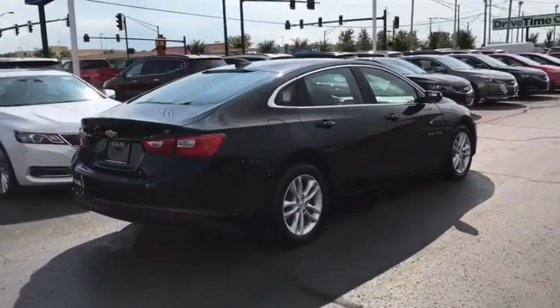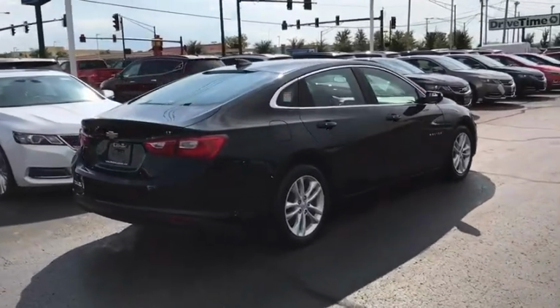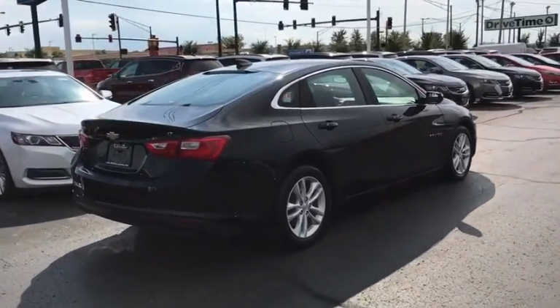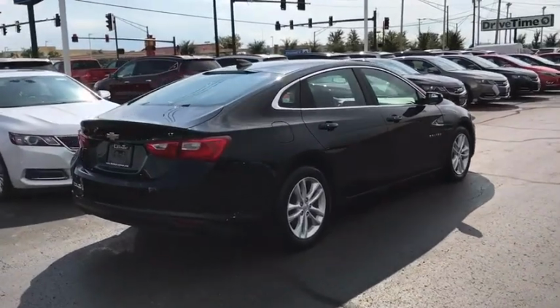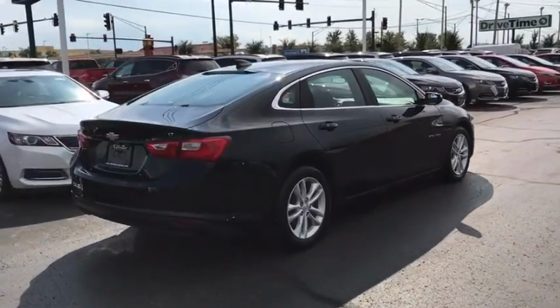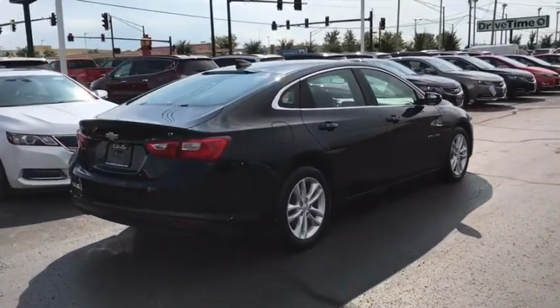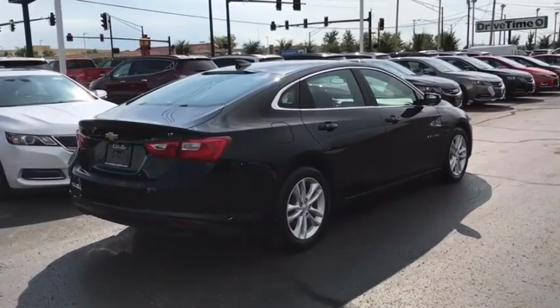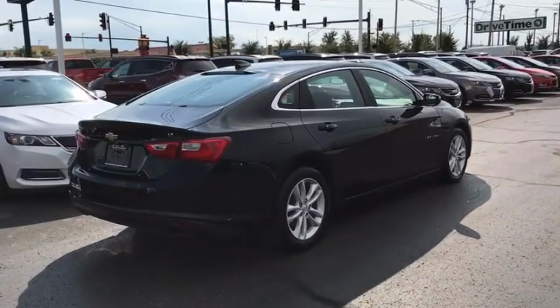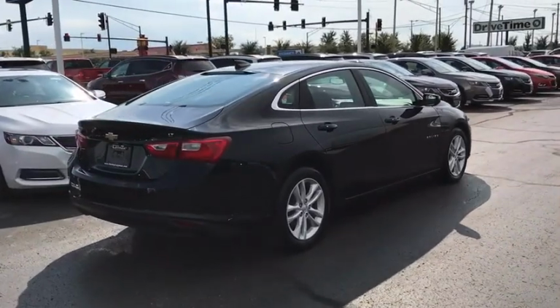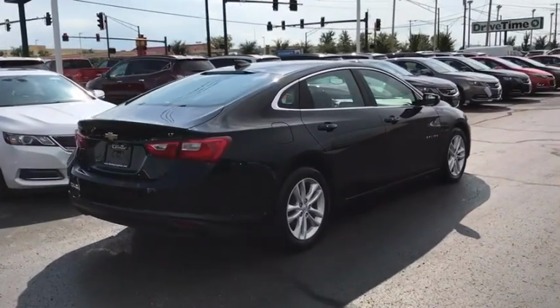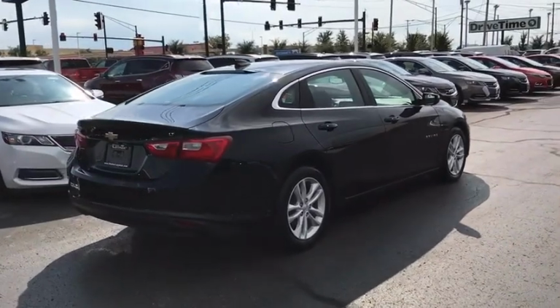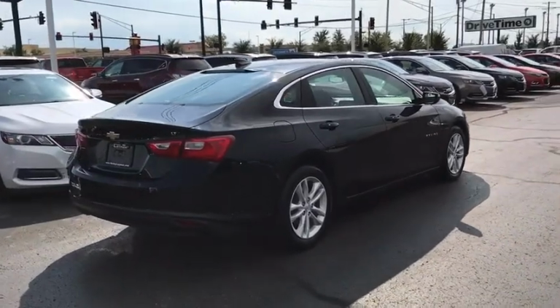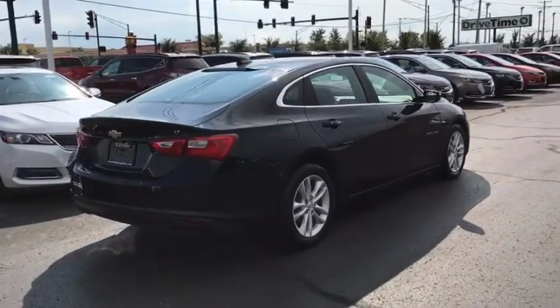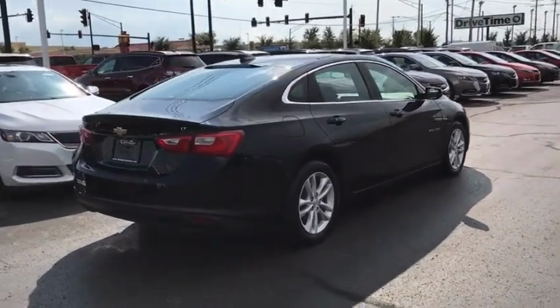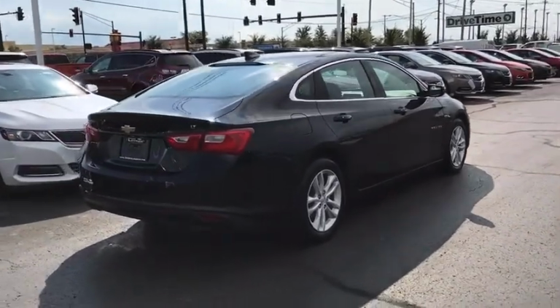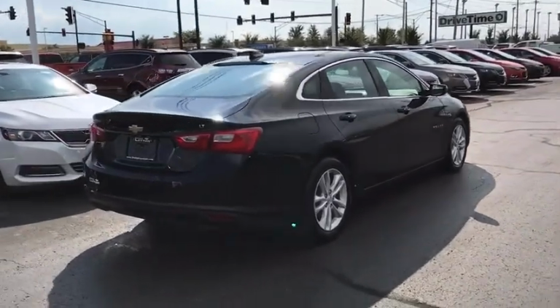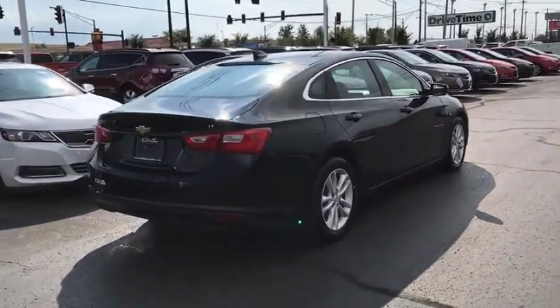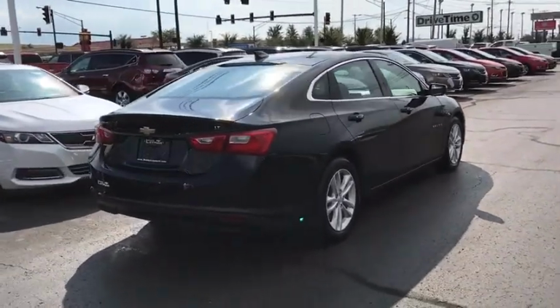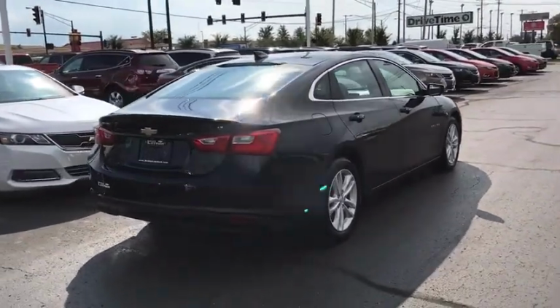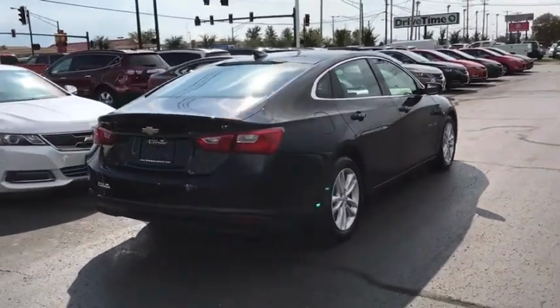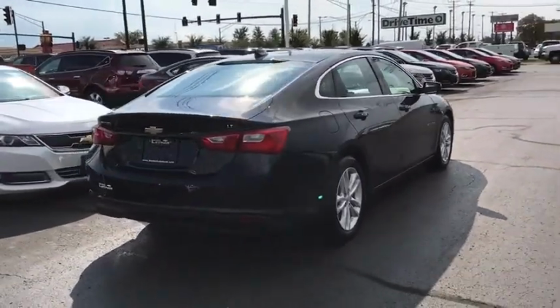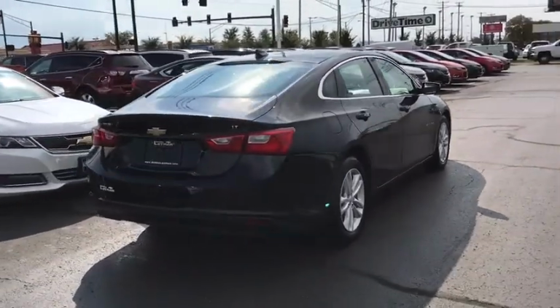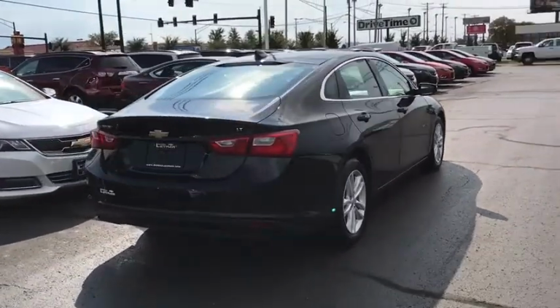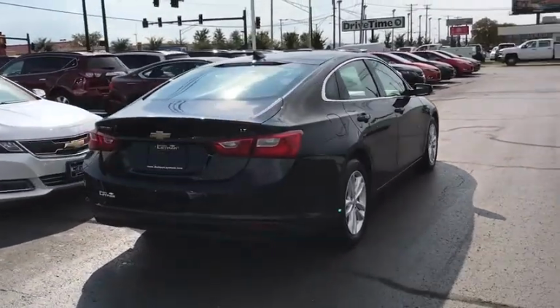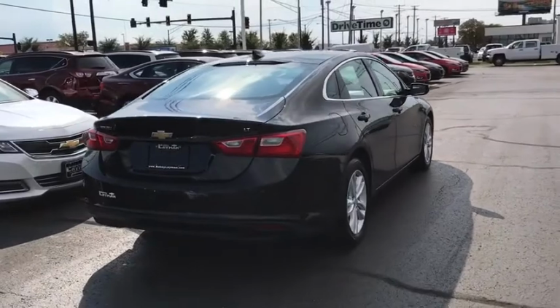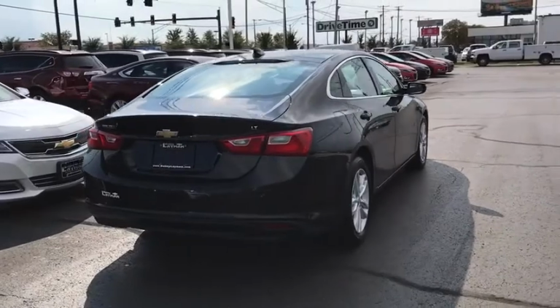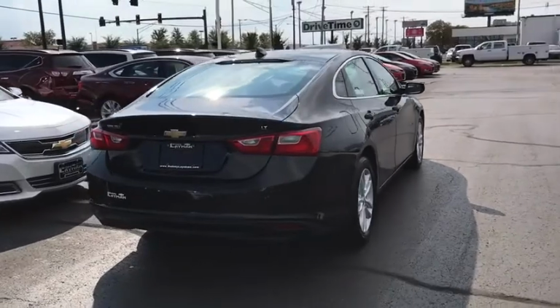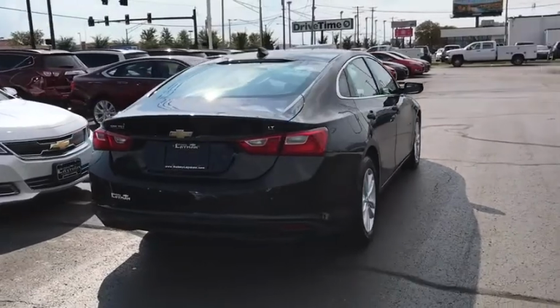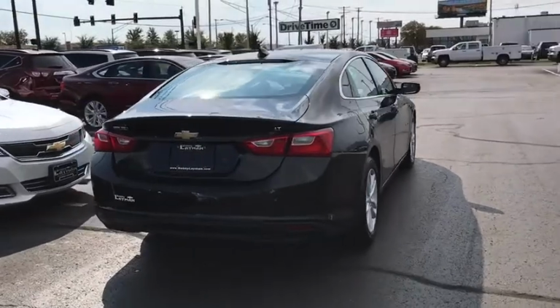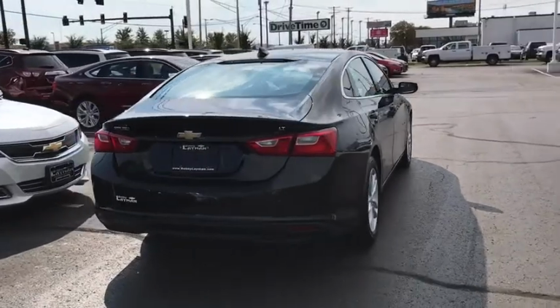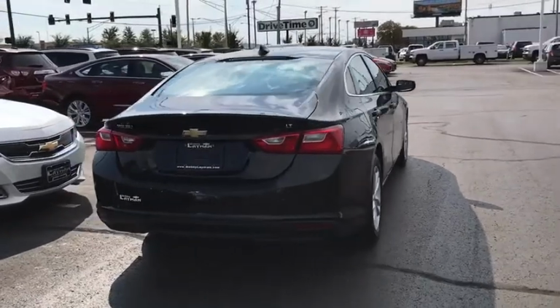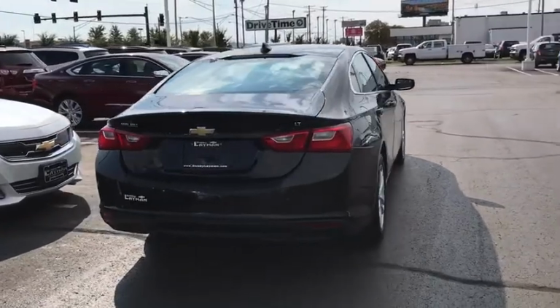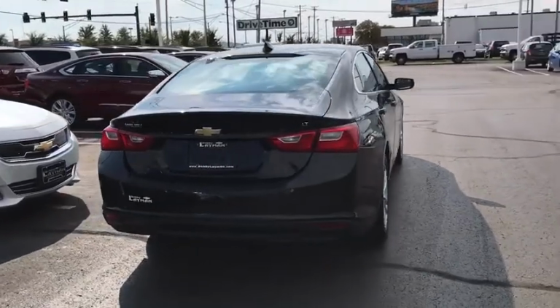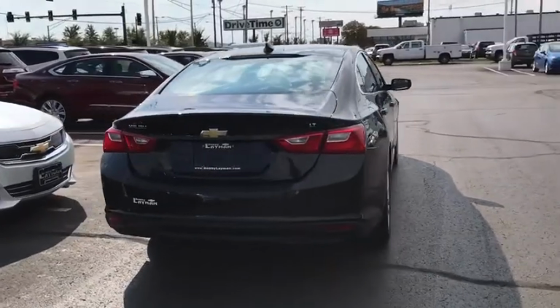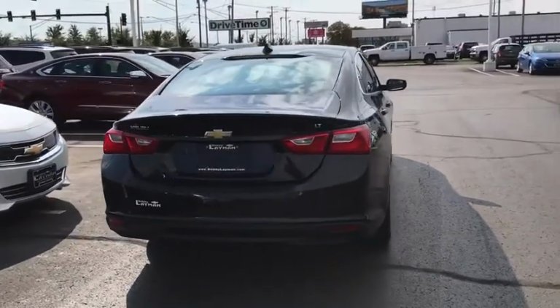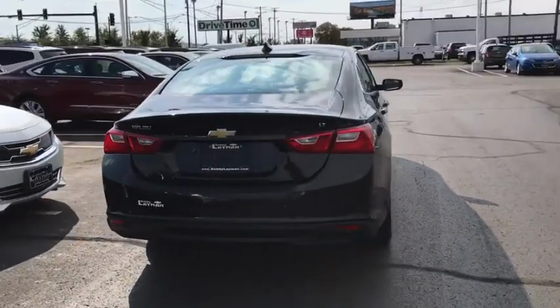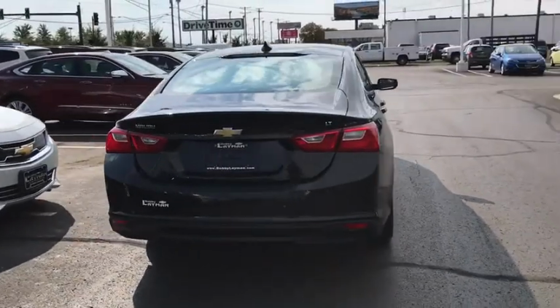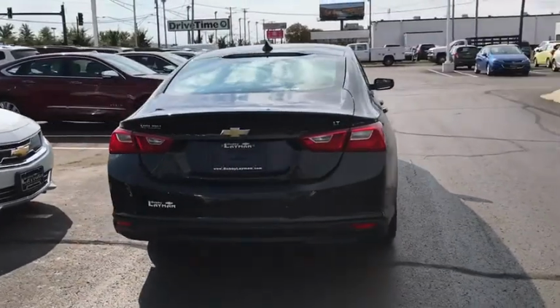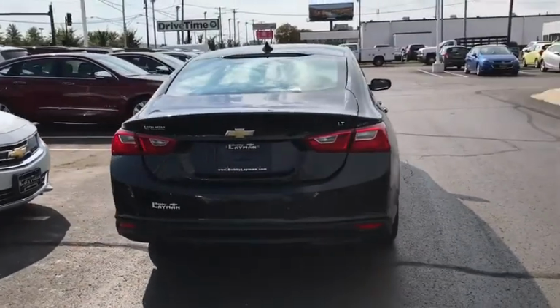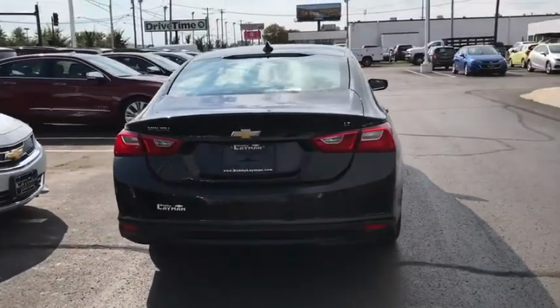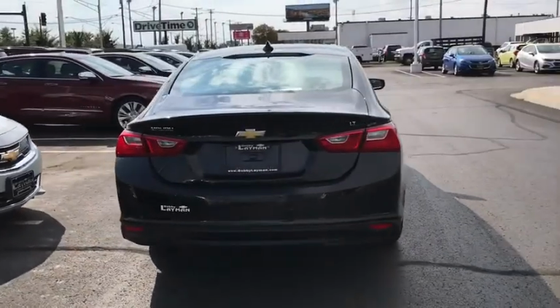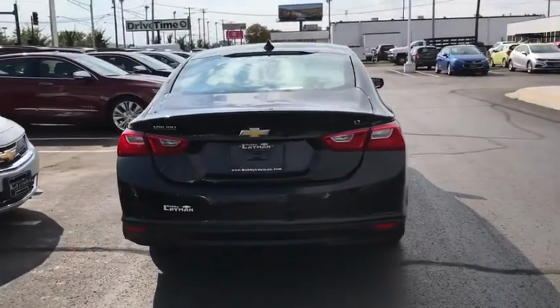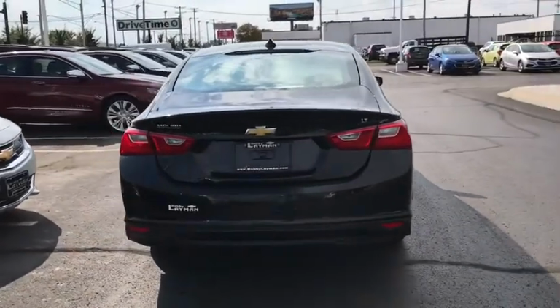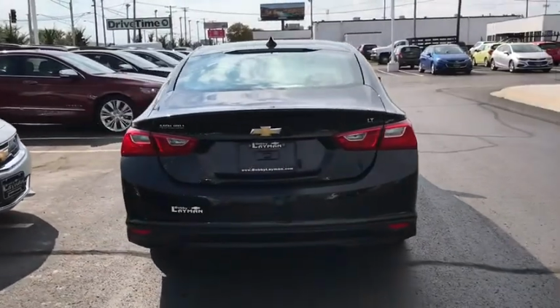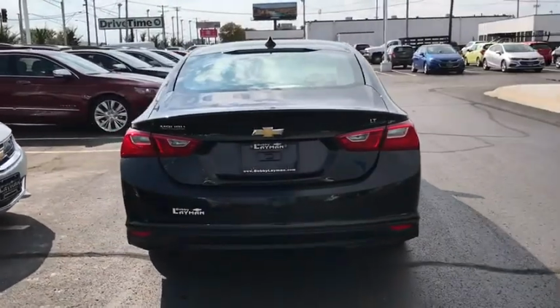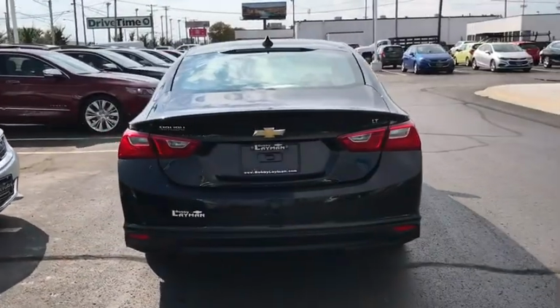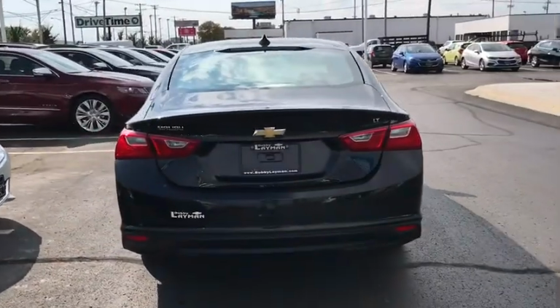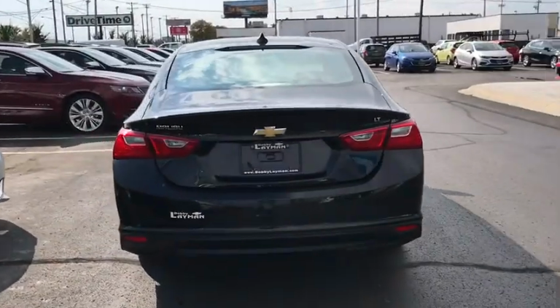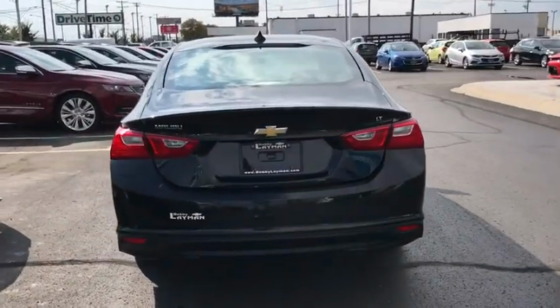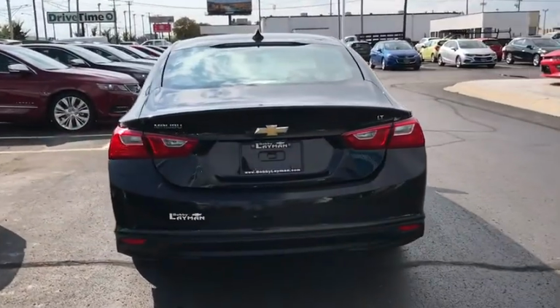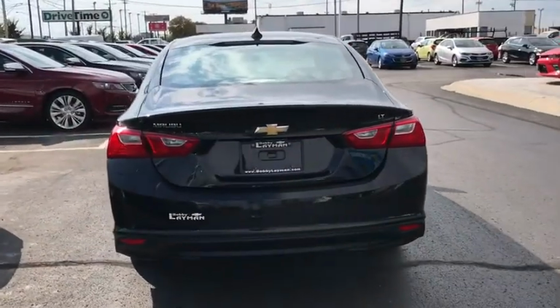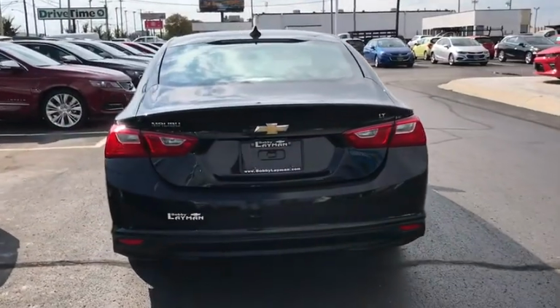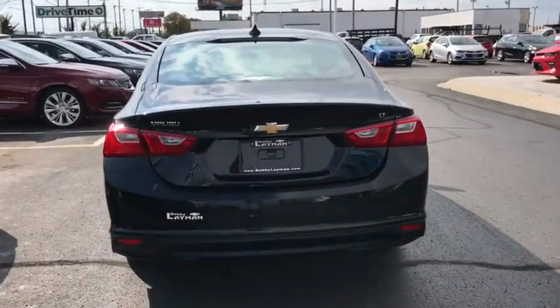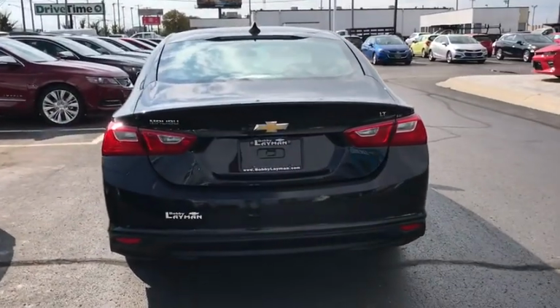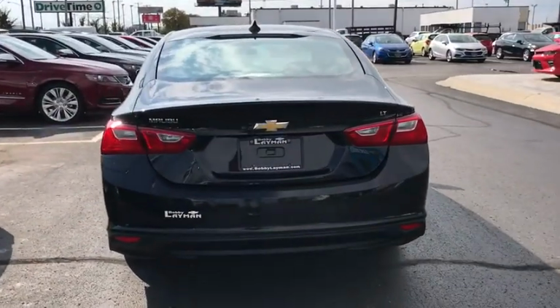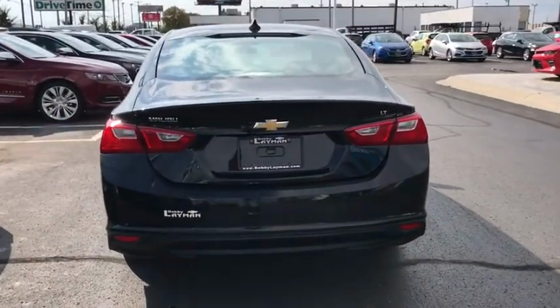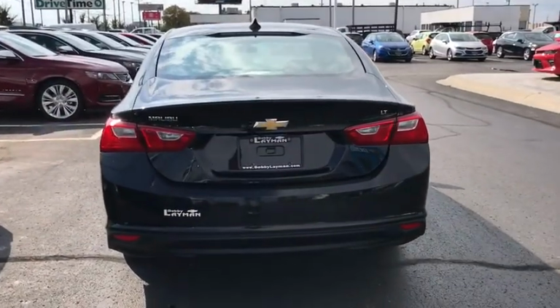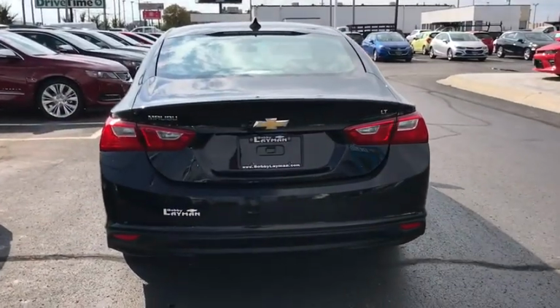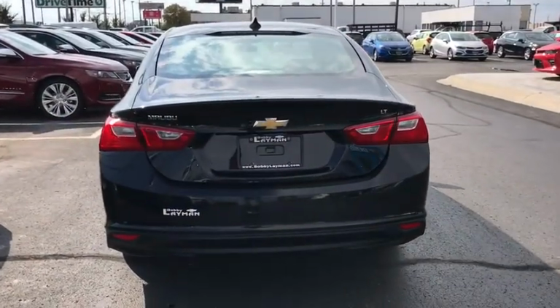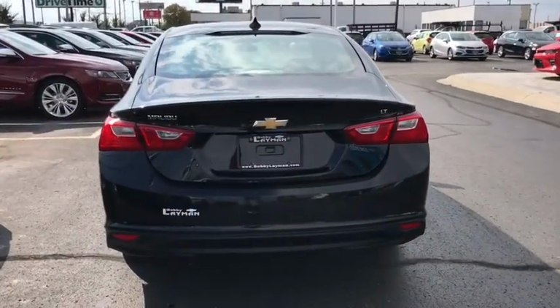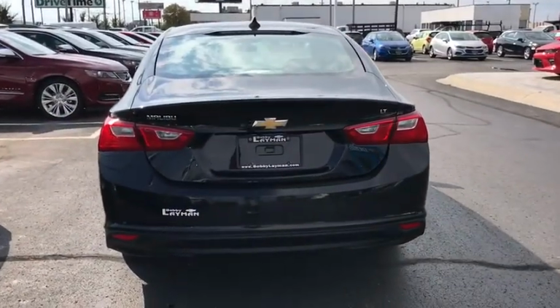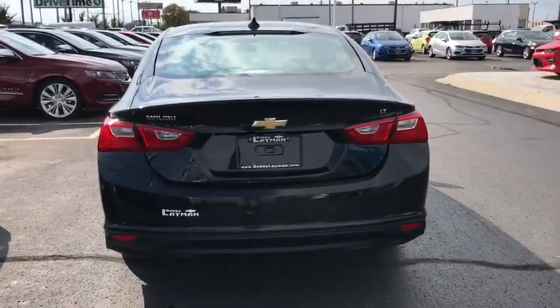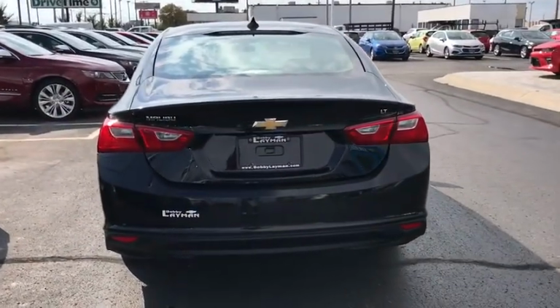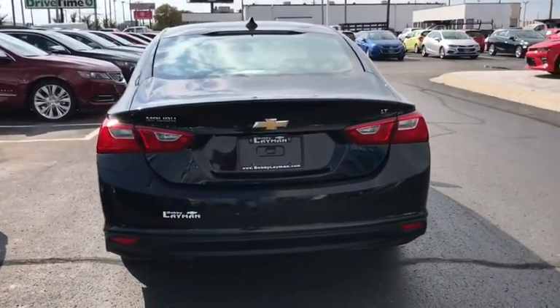Sirius satellite radio, brake assist, panic alarm, tachometer, overhead console, power driver's seat, tilt steering wheel.